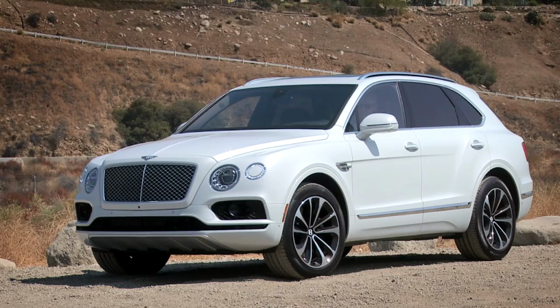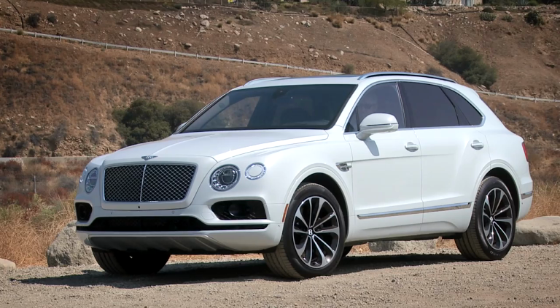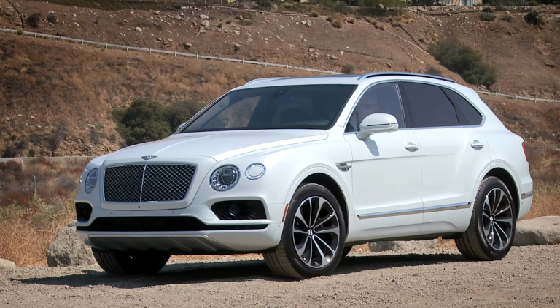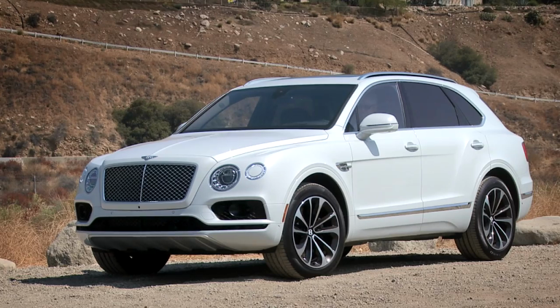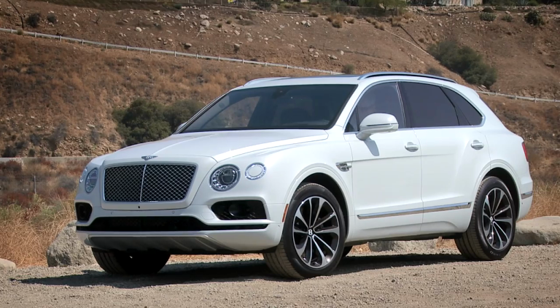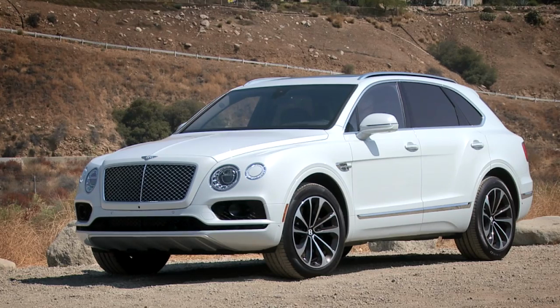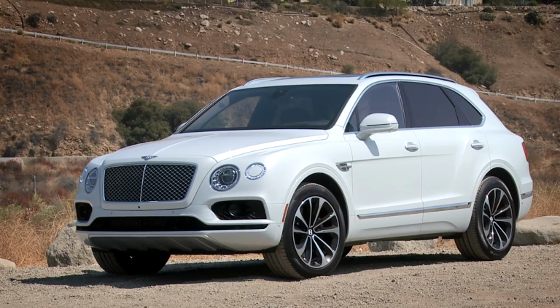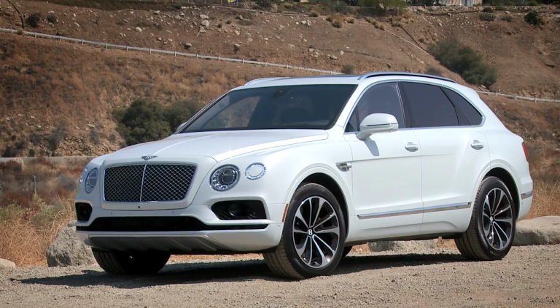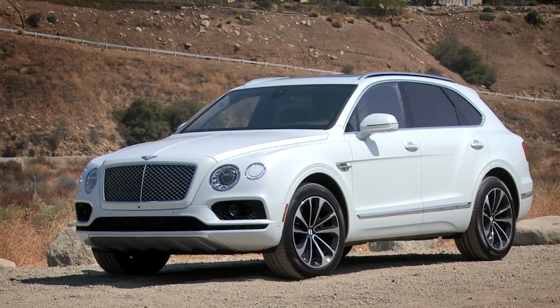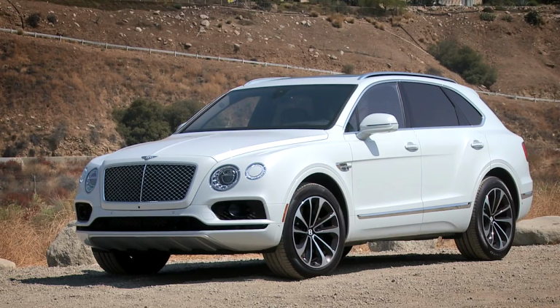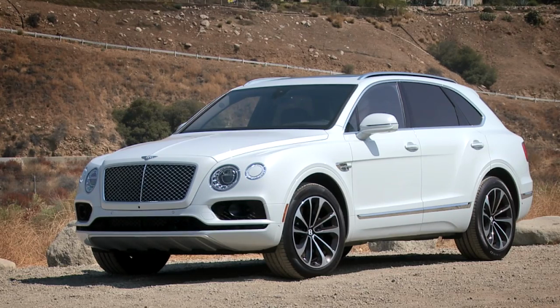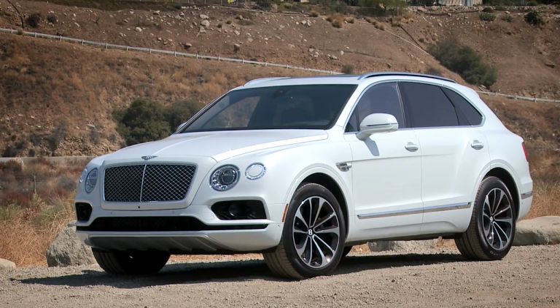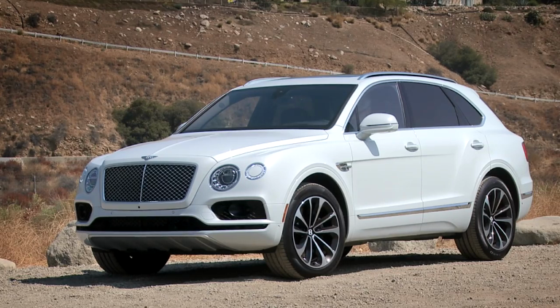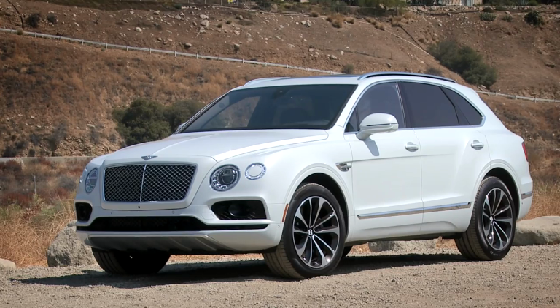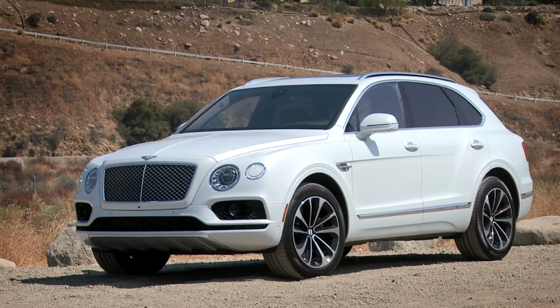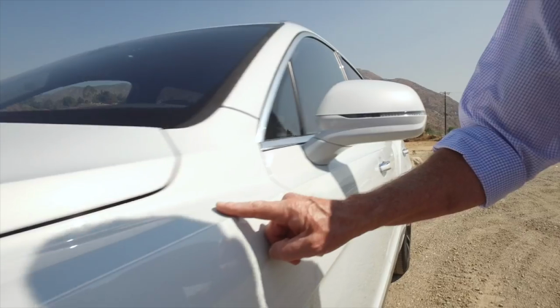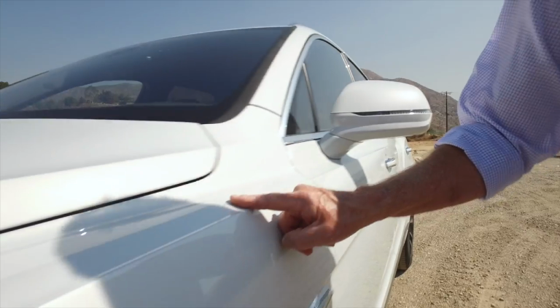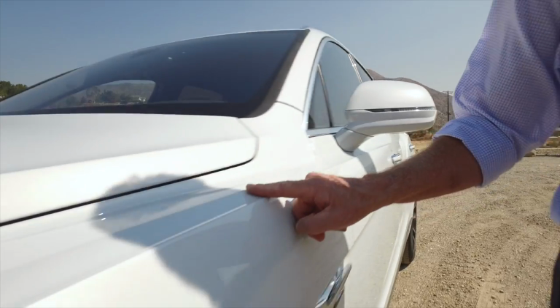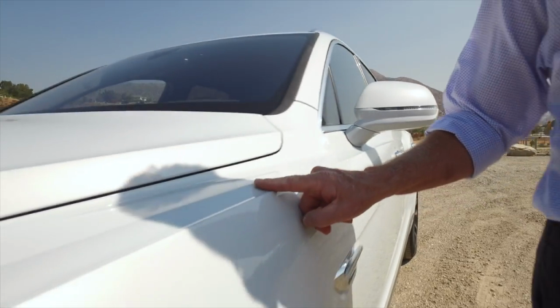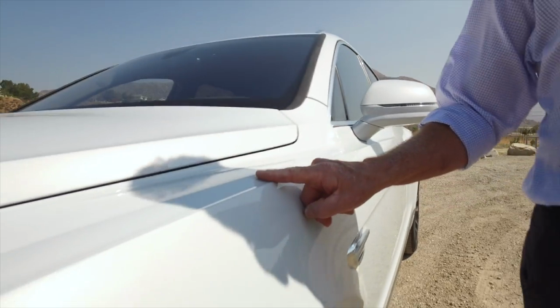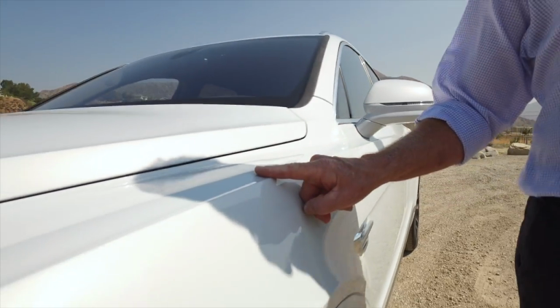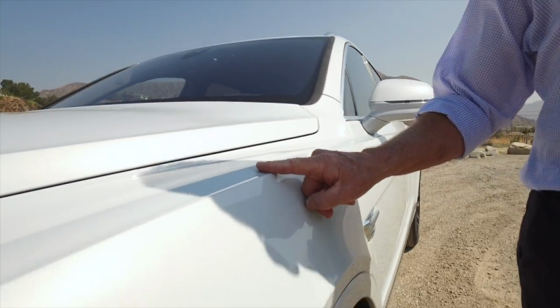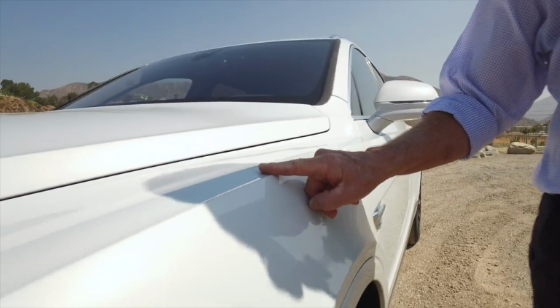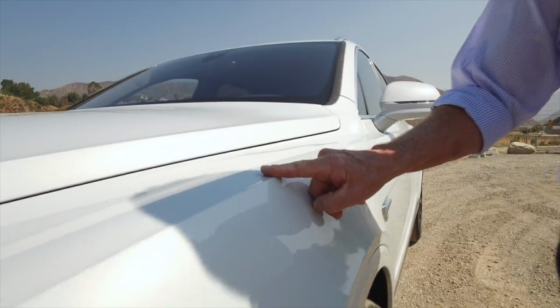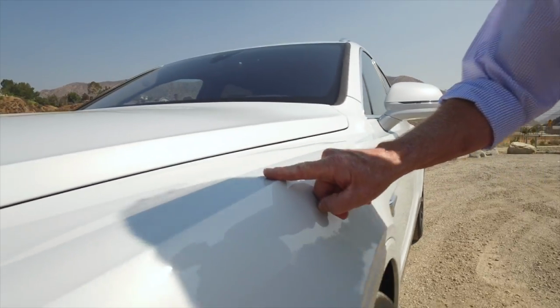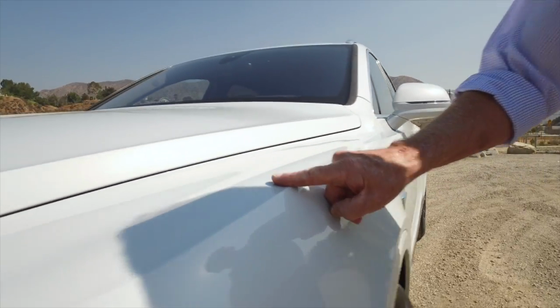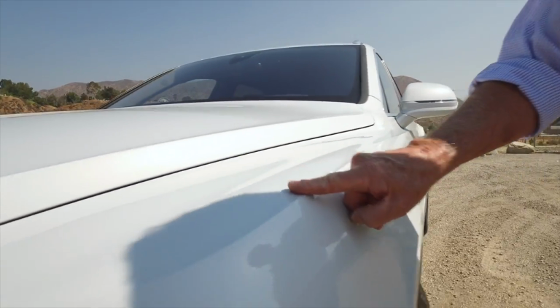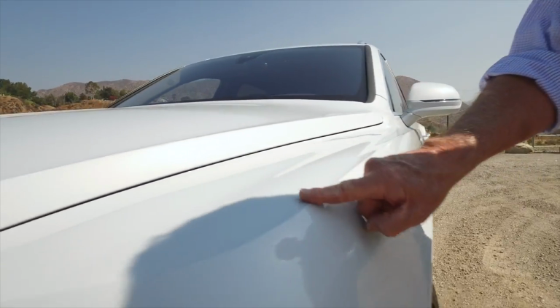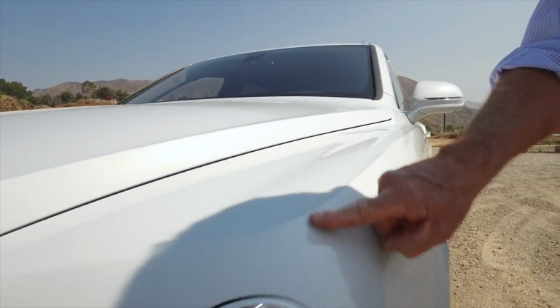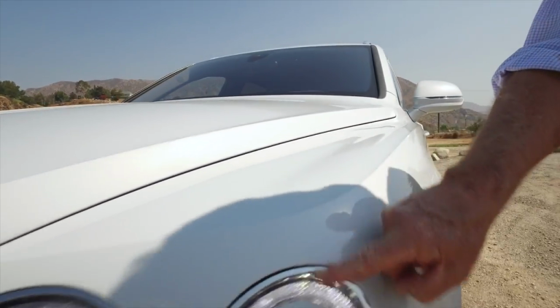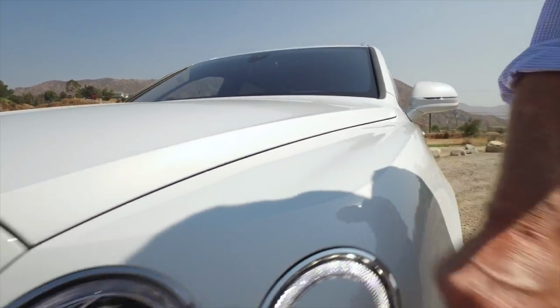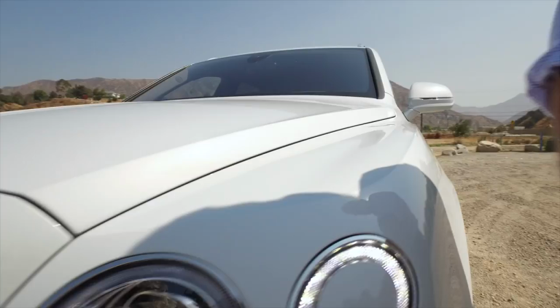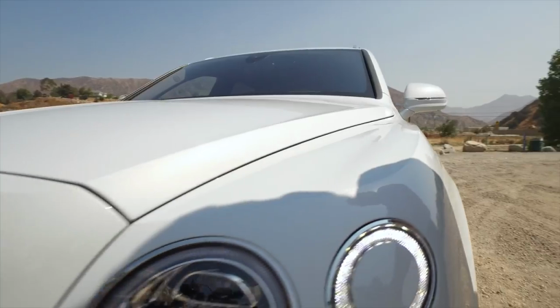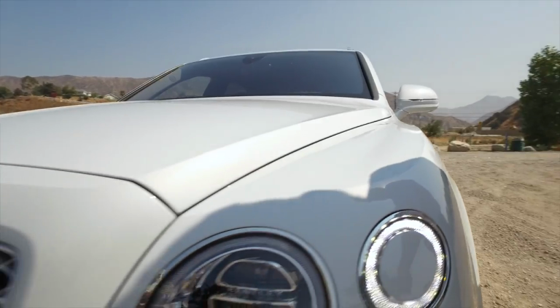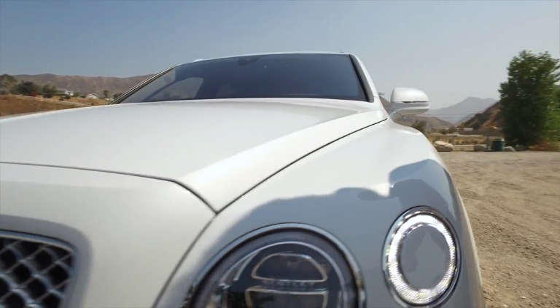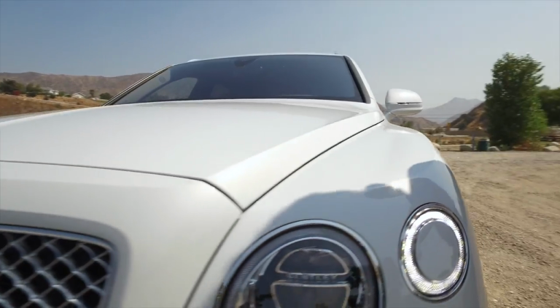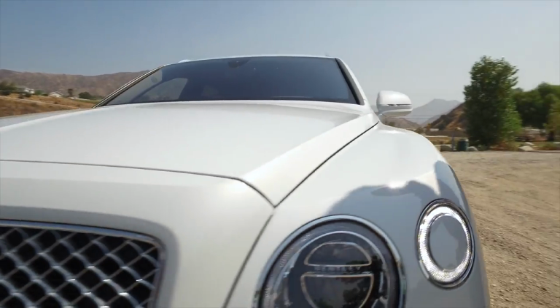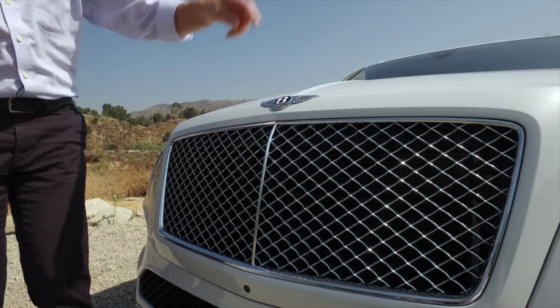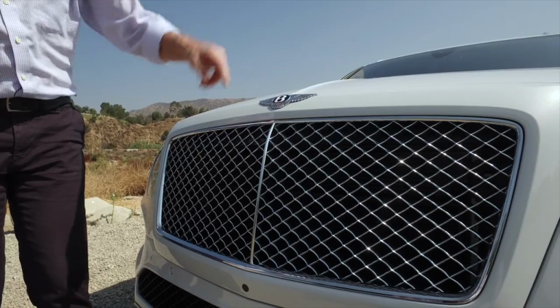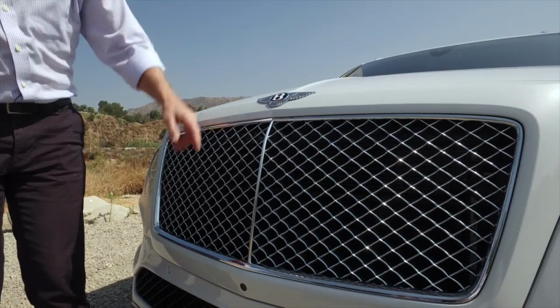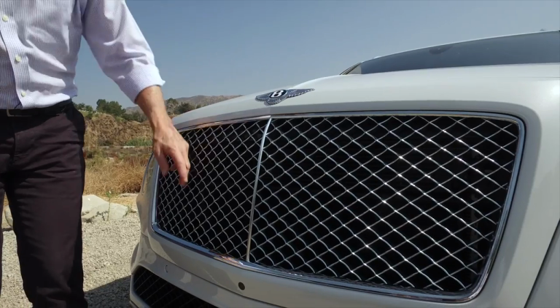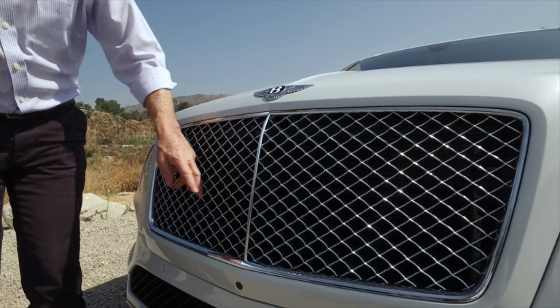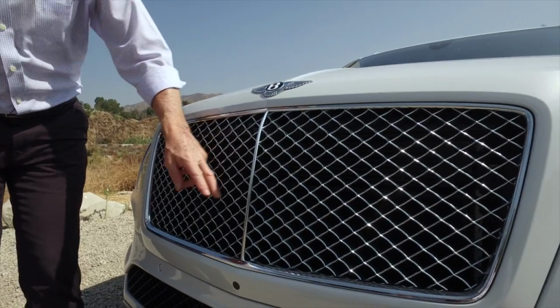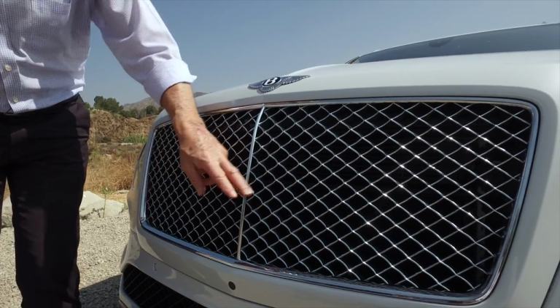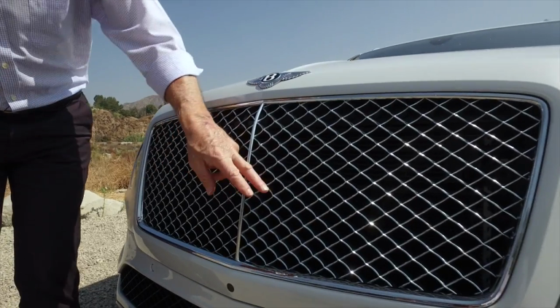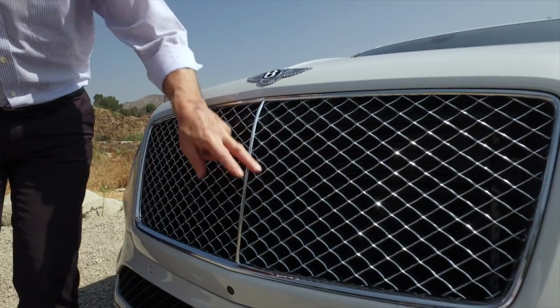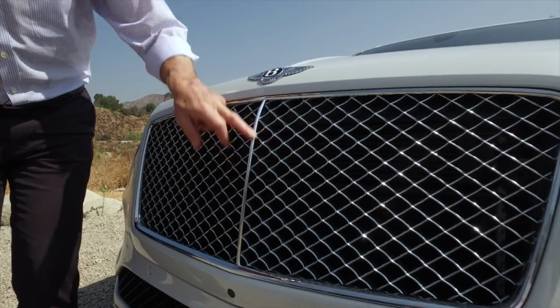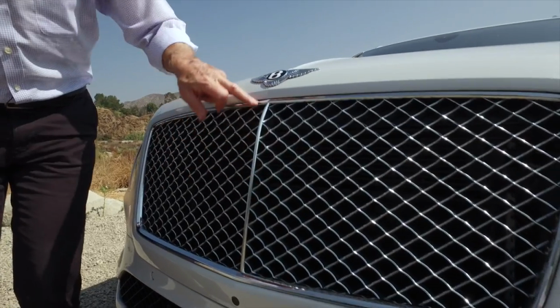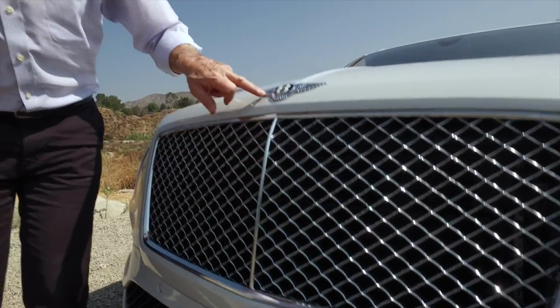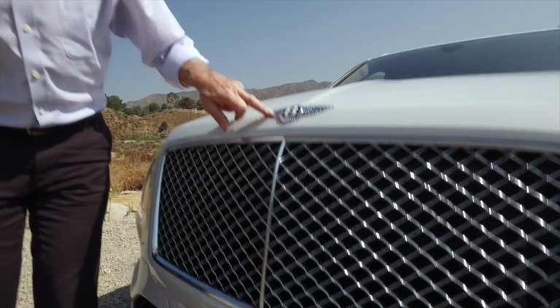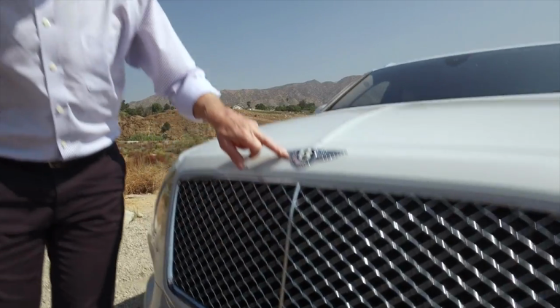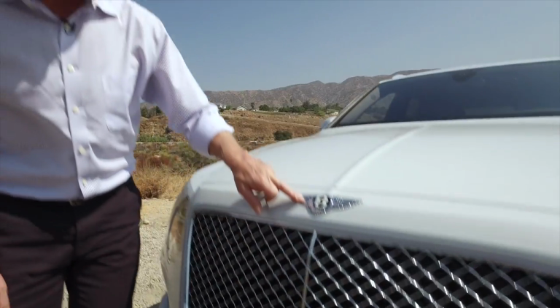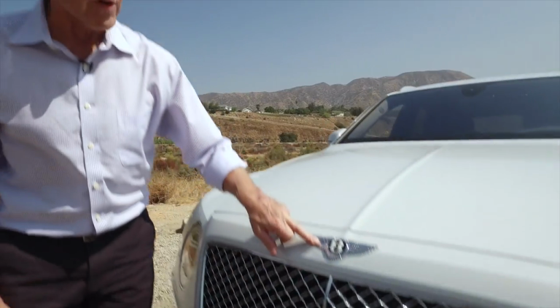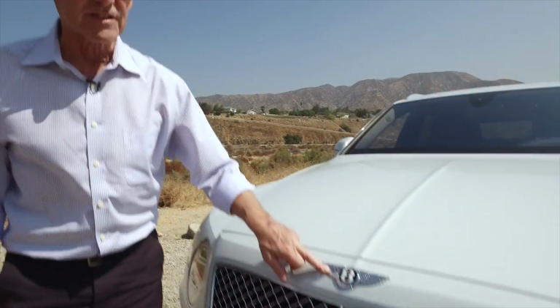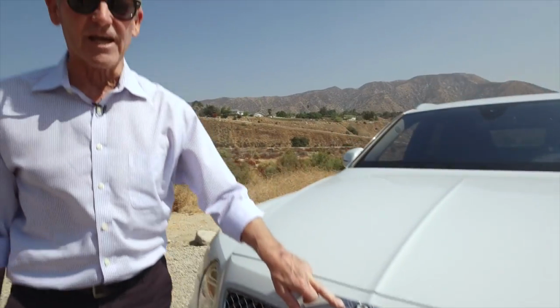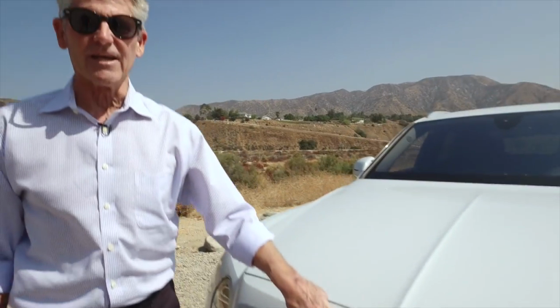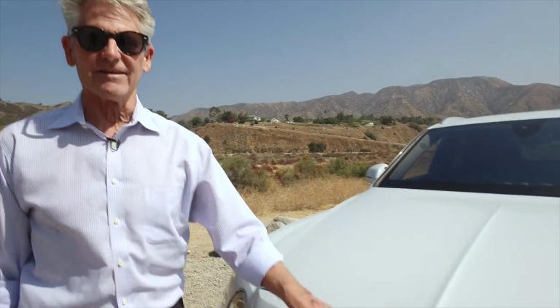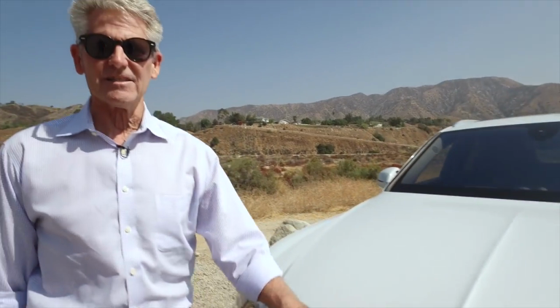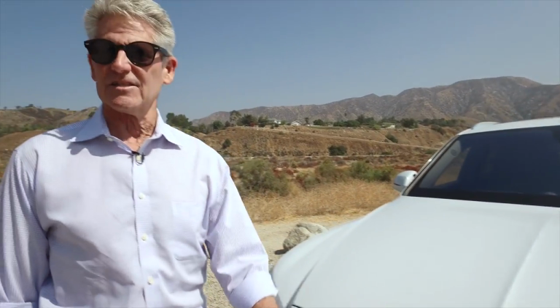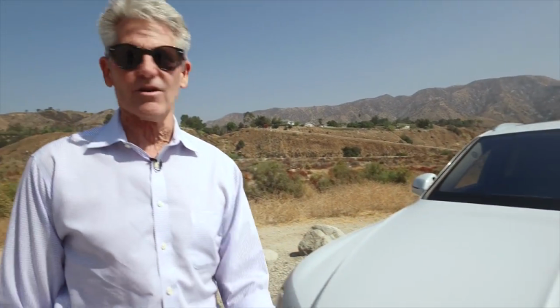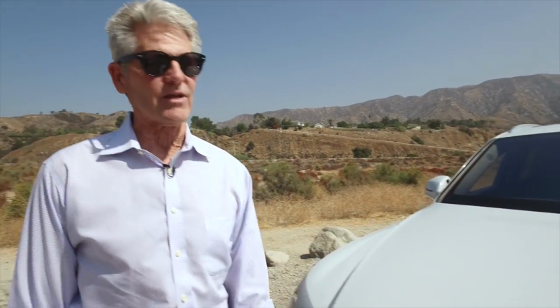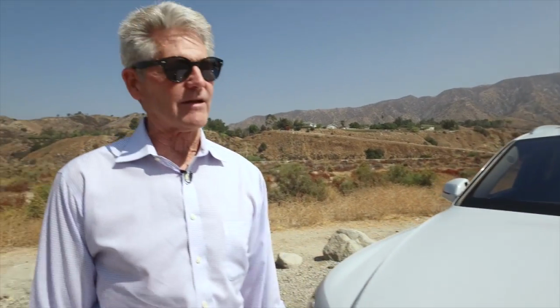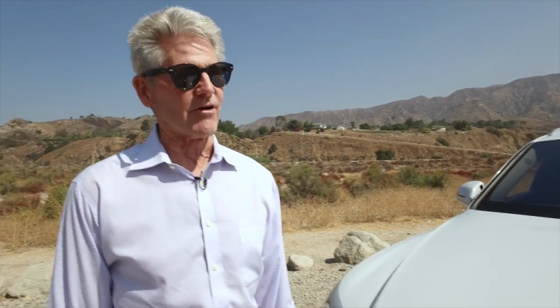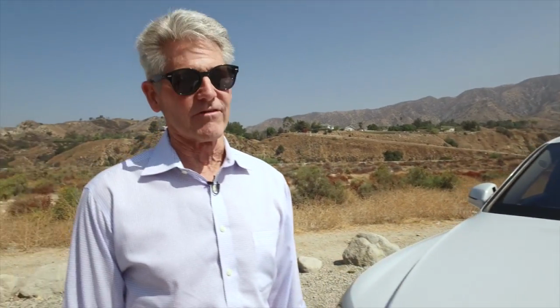The overall styling is actually pretty subtle, but one look at the signature Bentley power line or the Bentley grille and logo will tell you — this is no Land Rover.